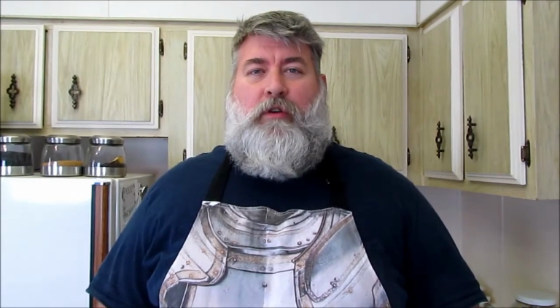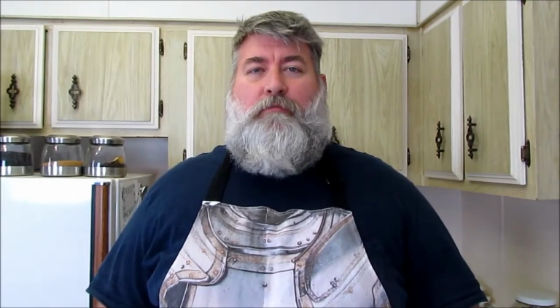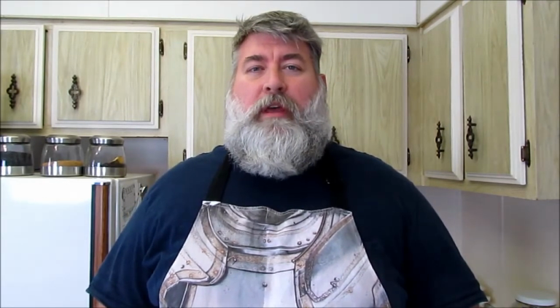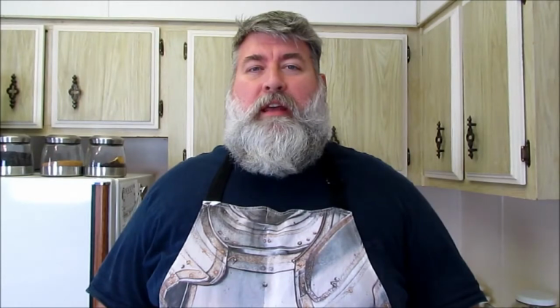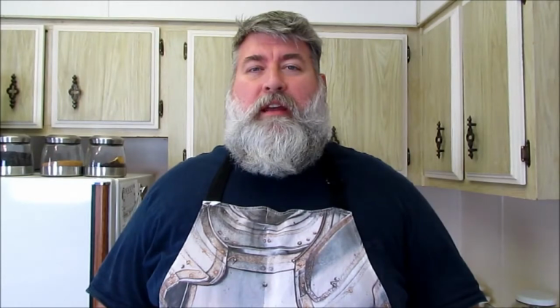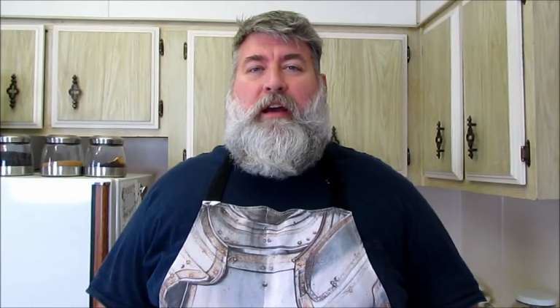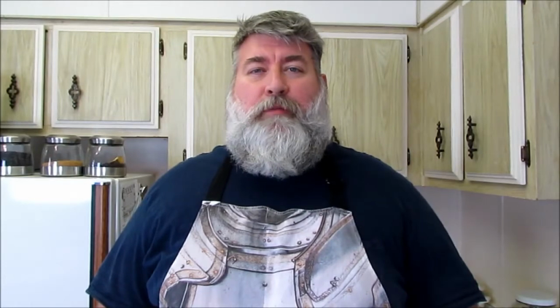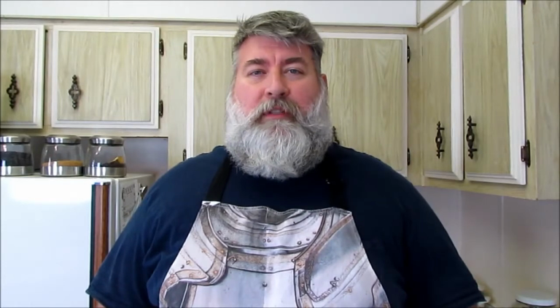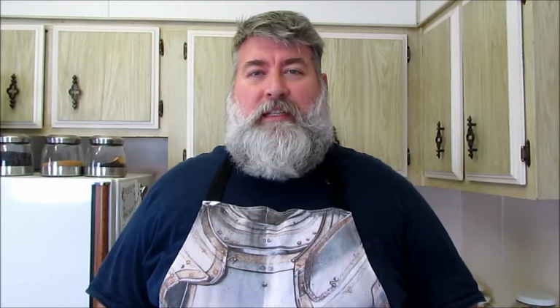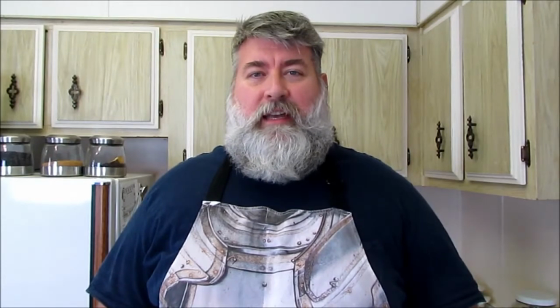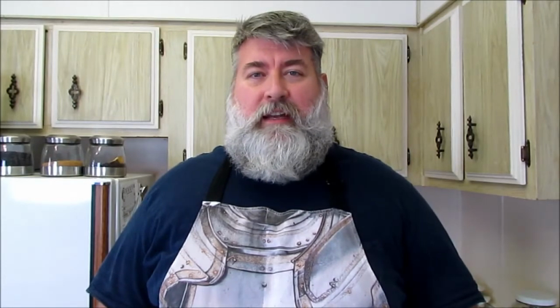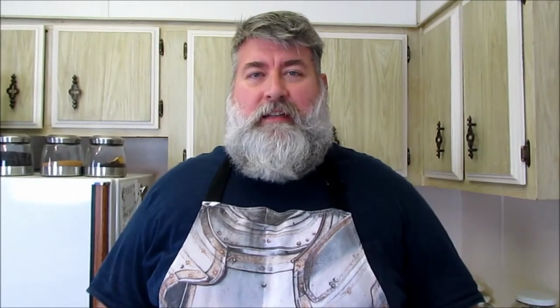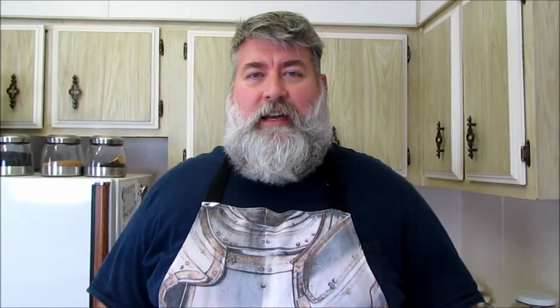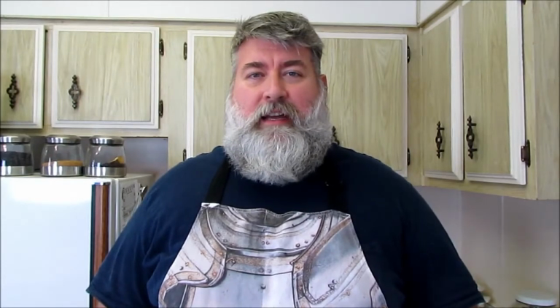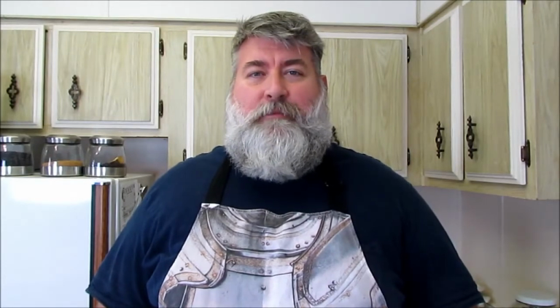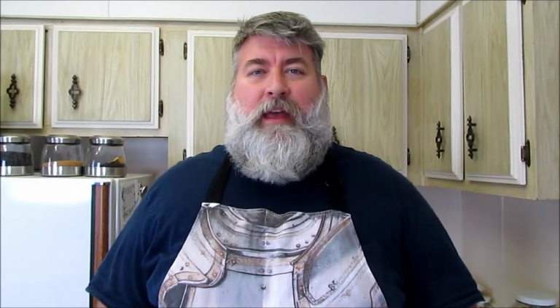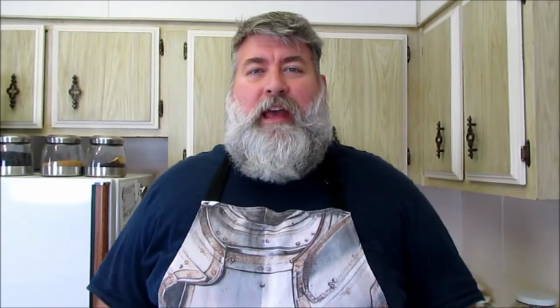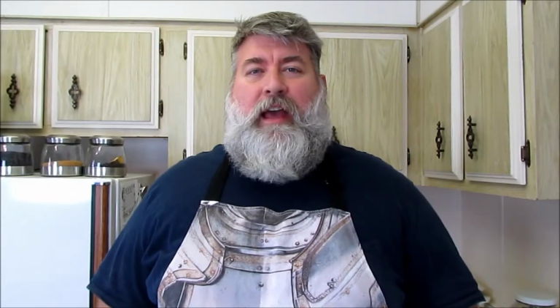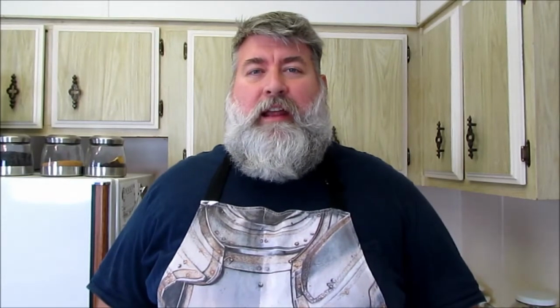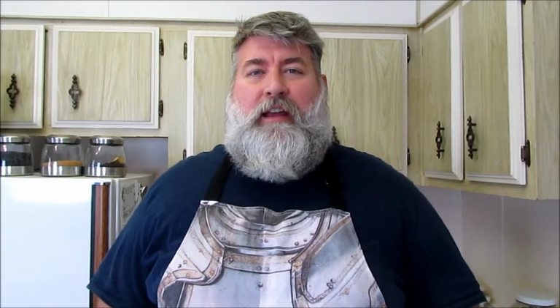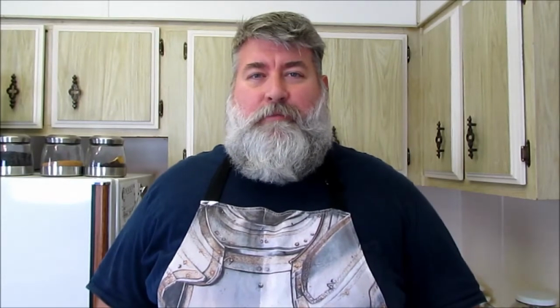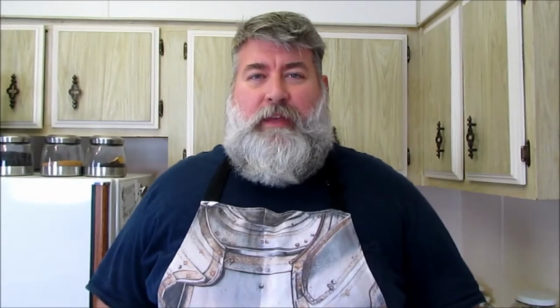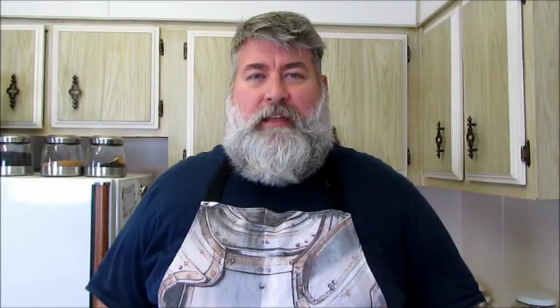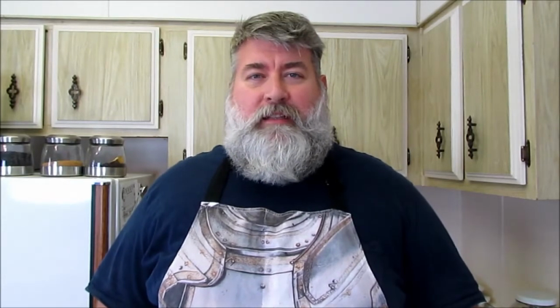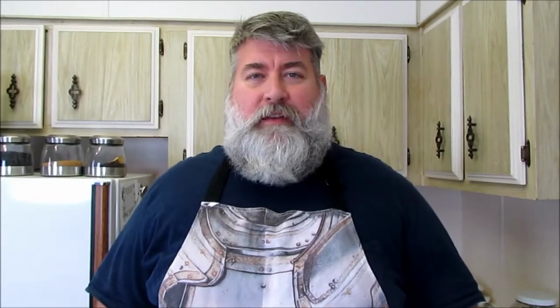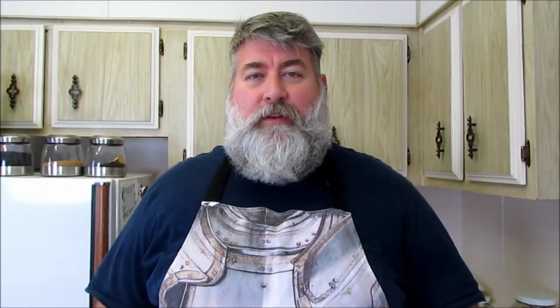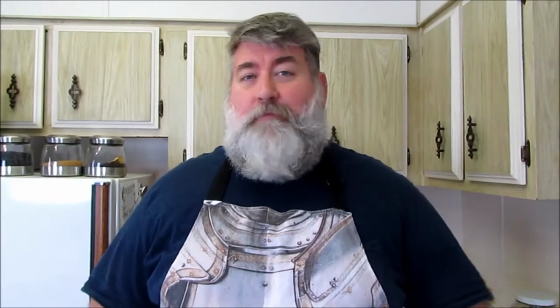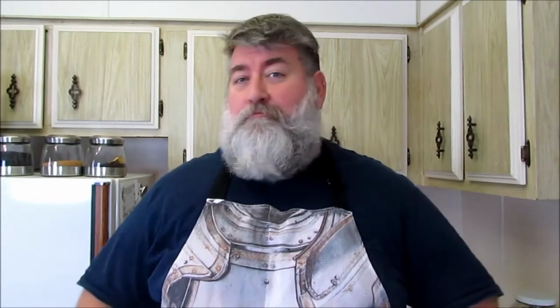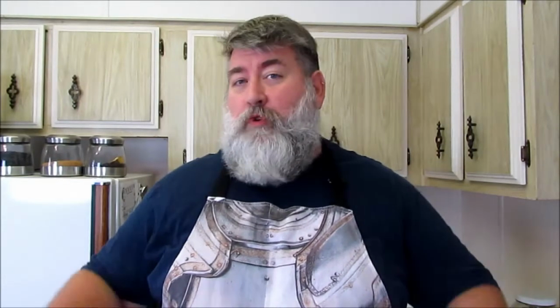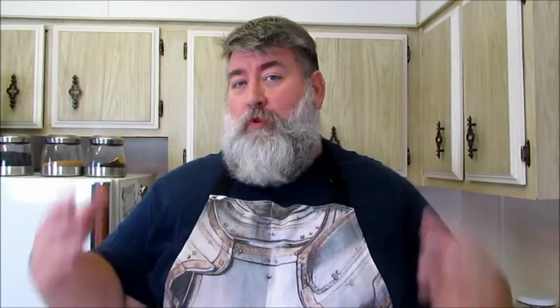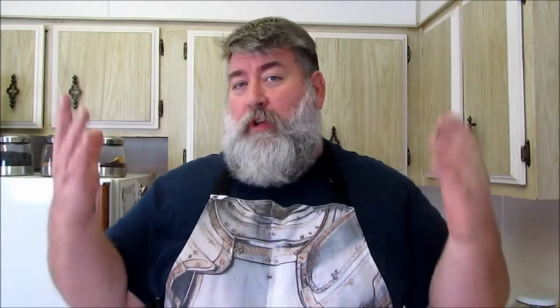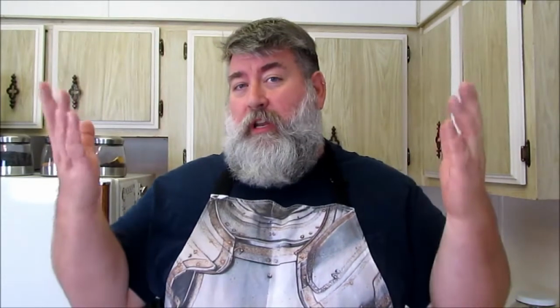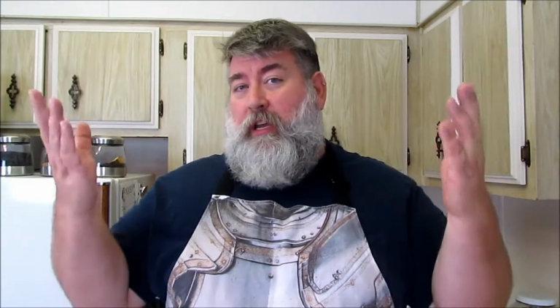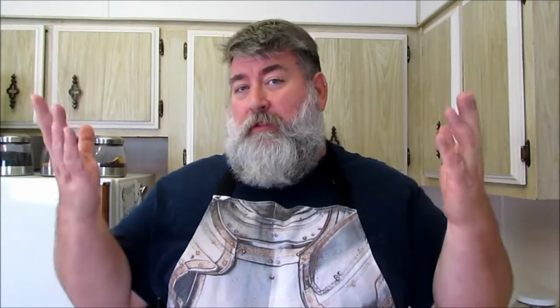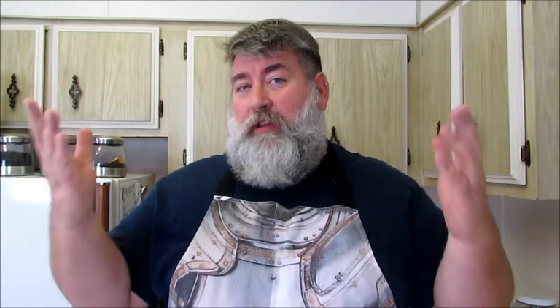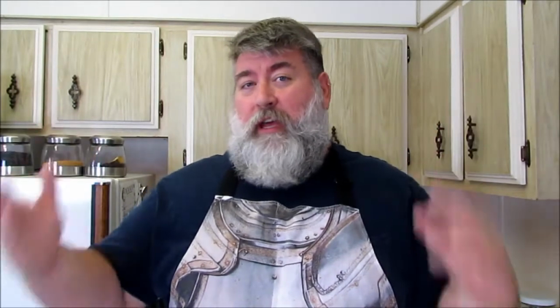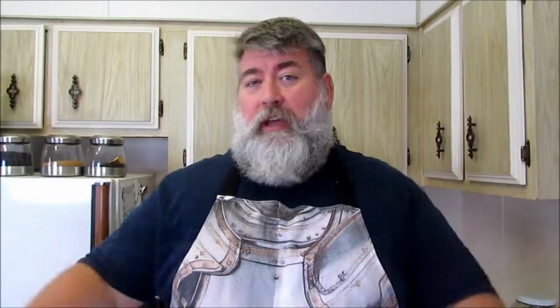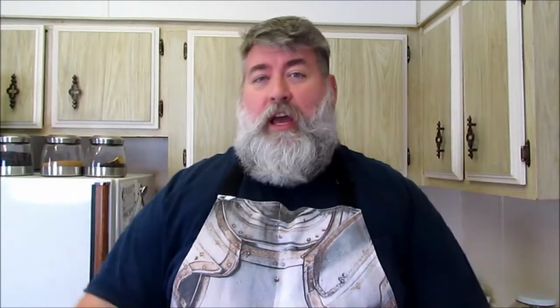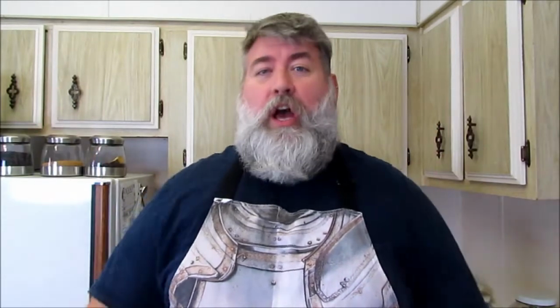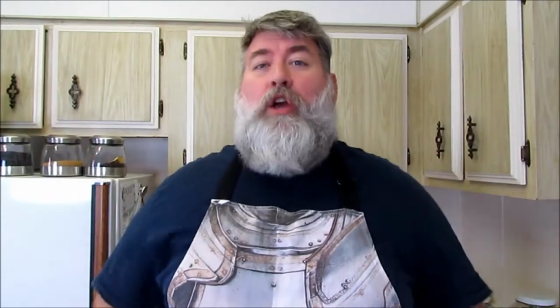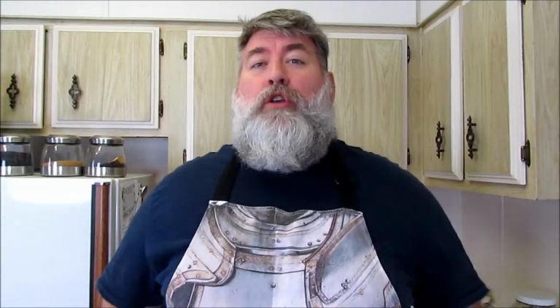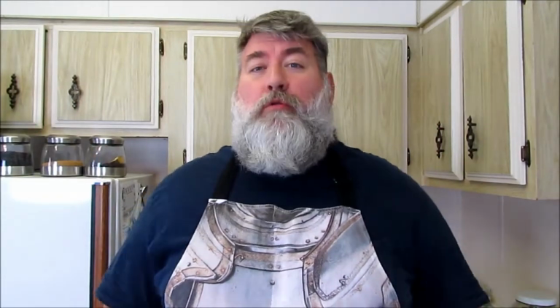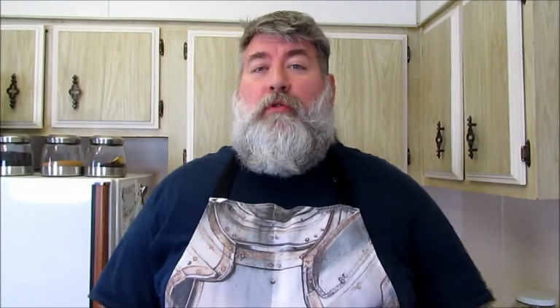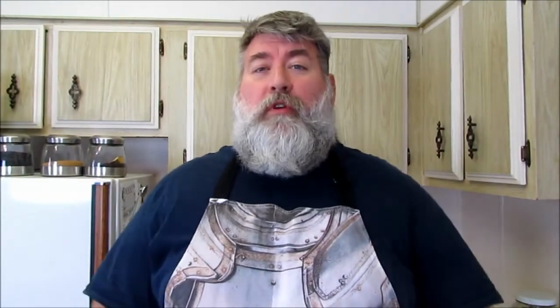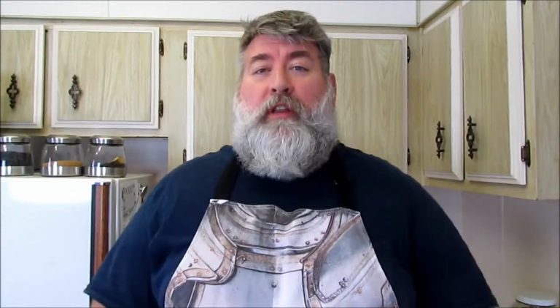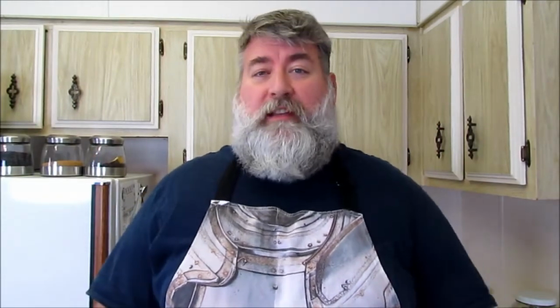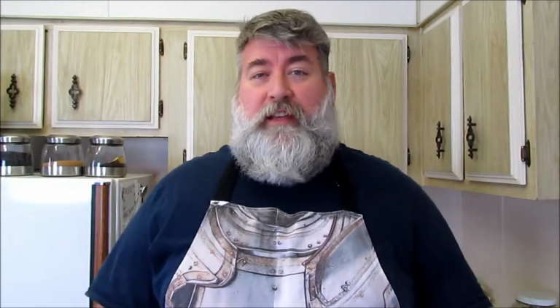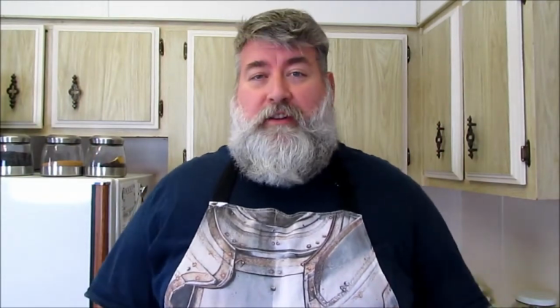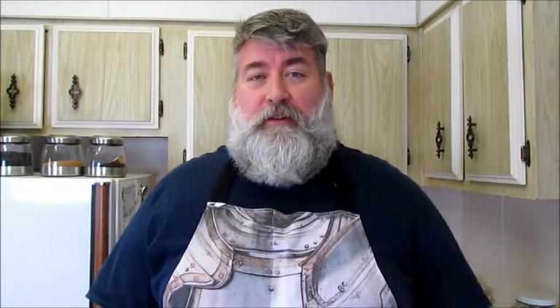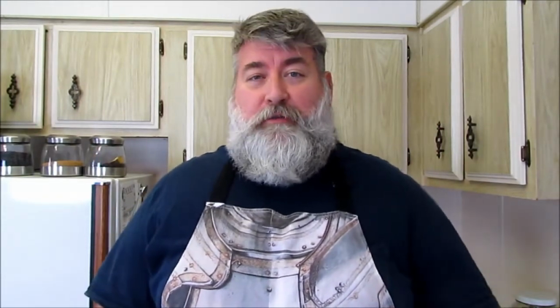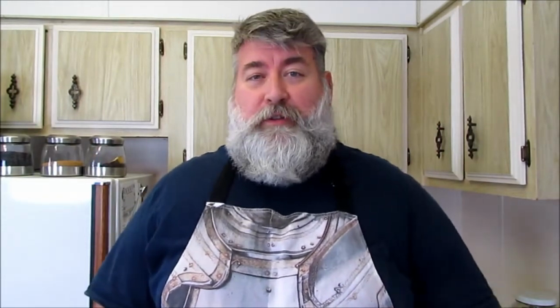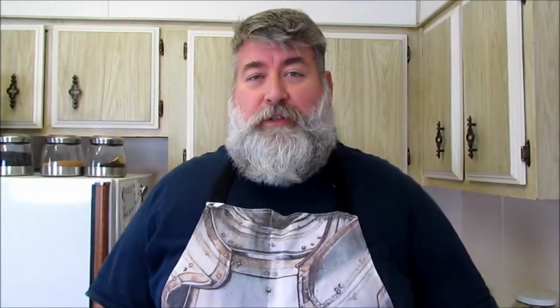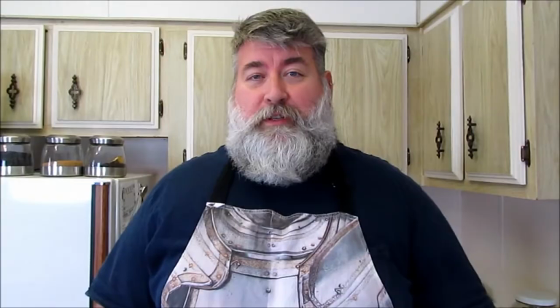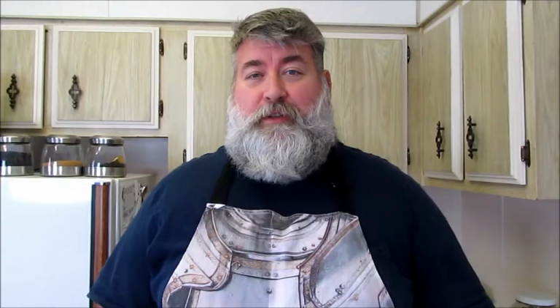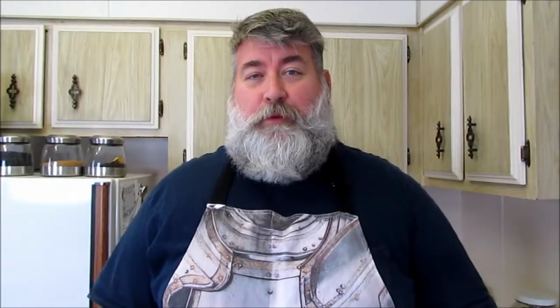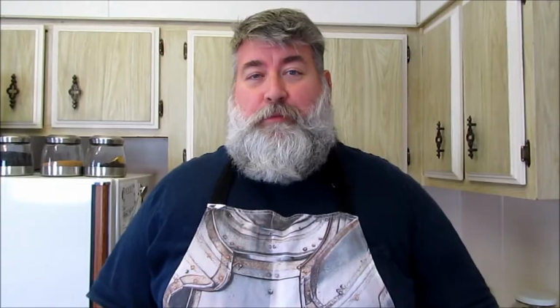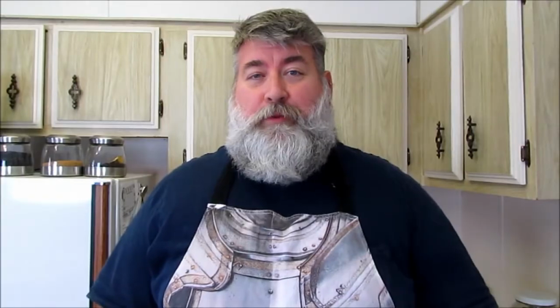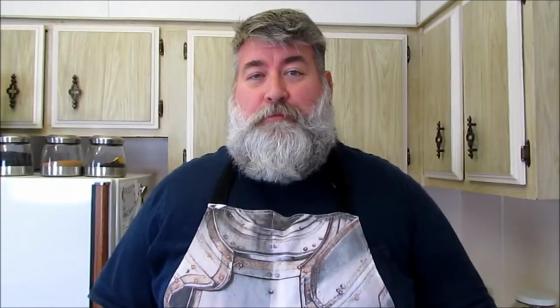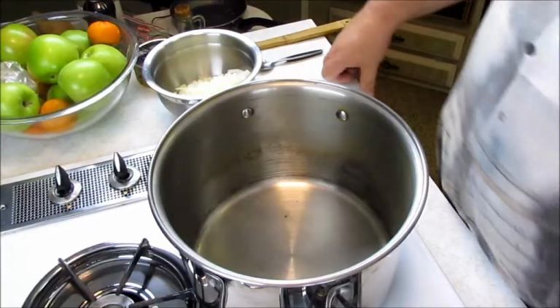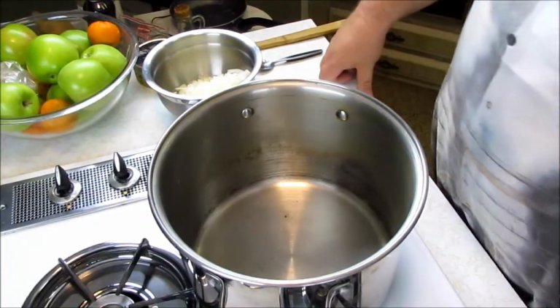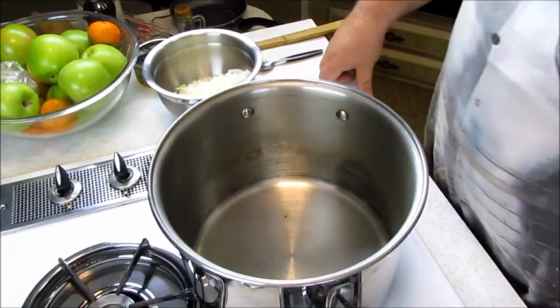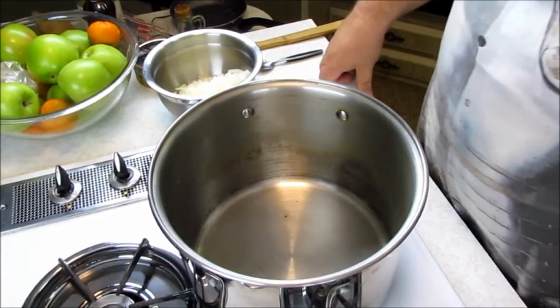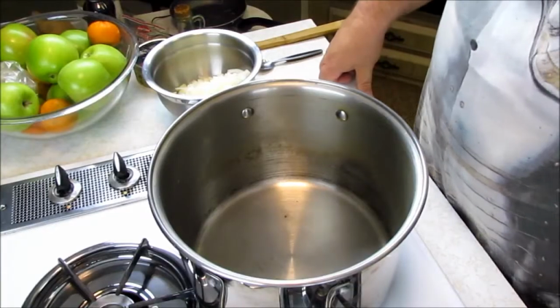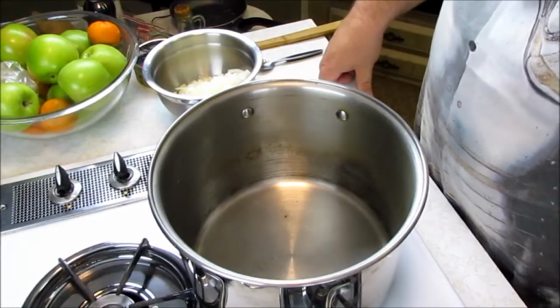You can make it a couple days ahead of time, and come Thanksgiving or any other day, you will look like the hero with this soup.